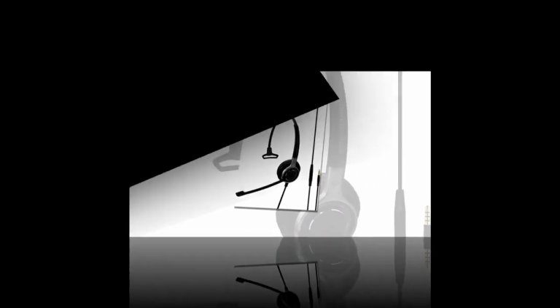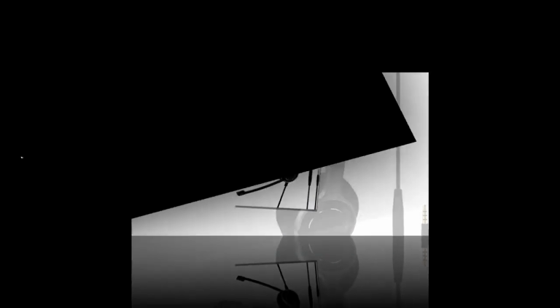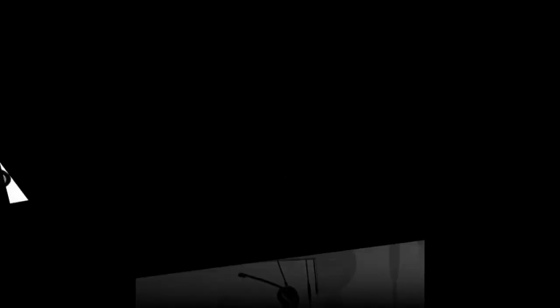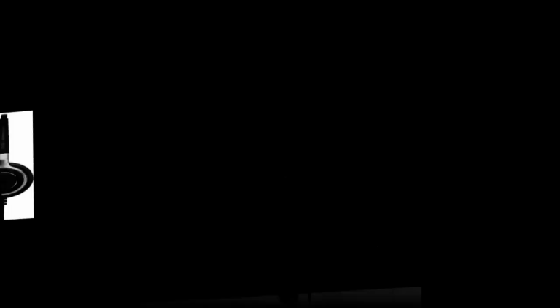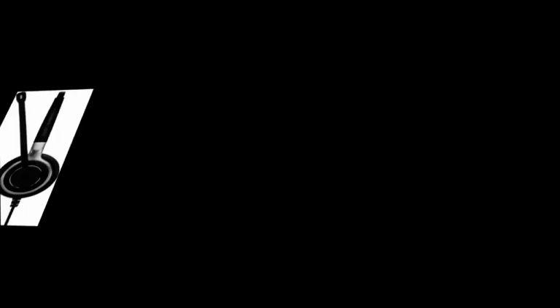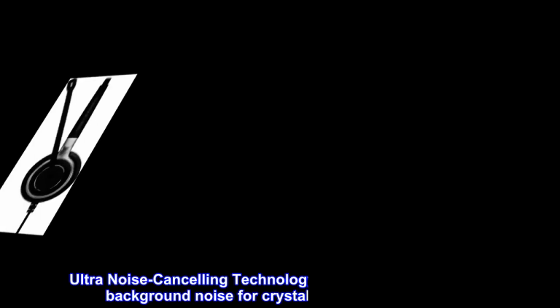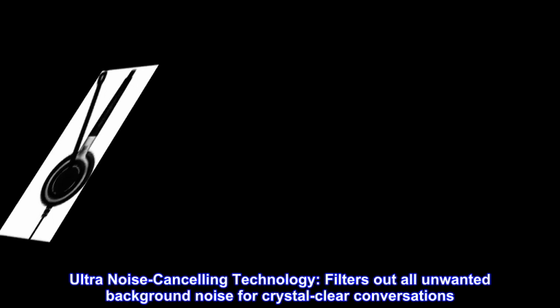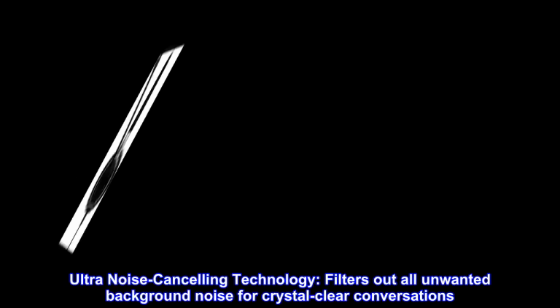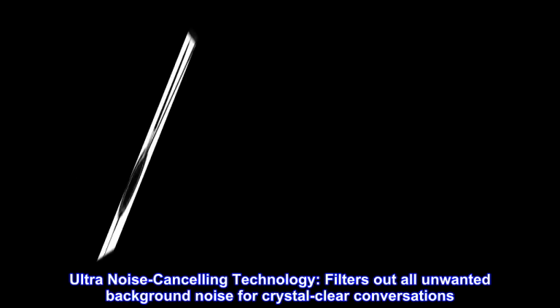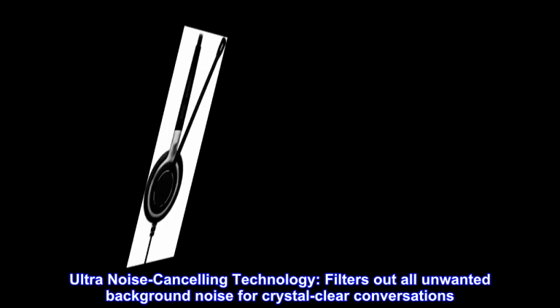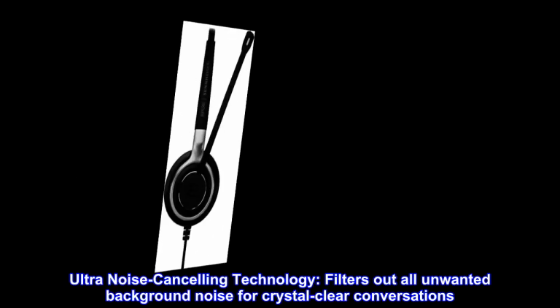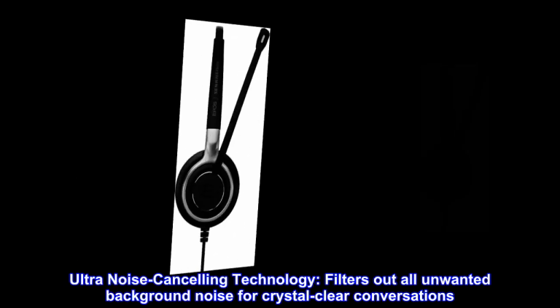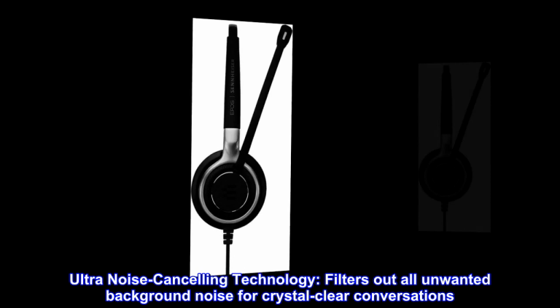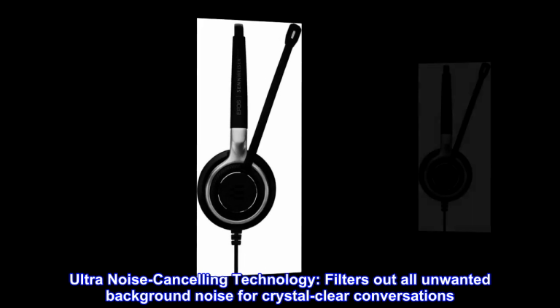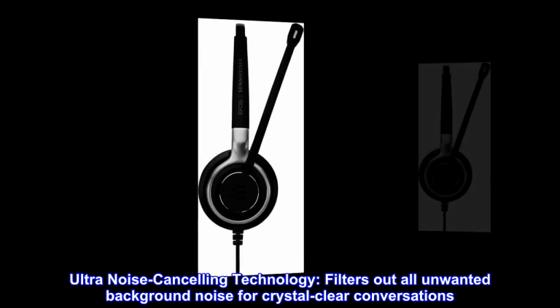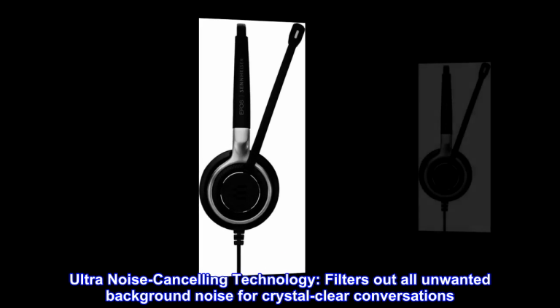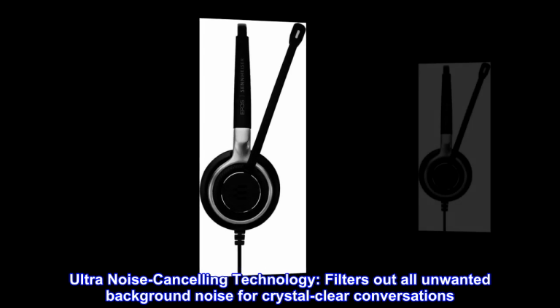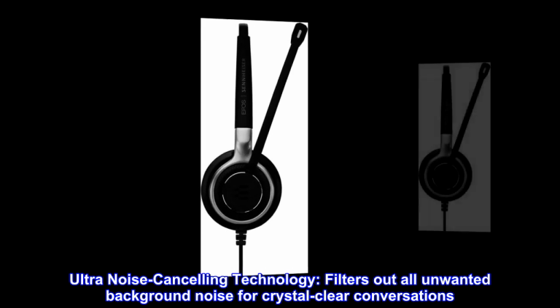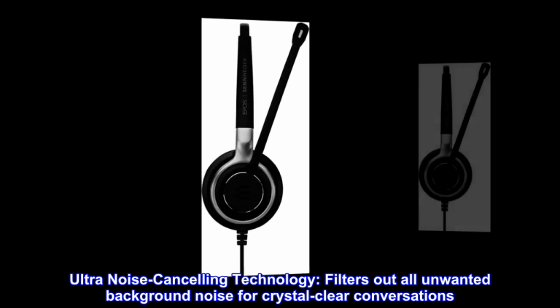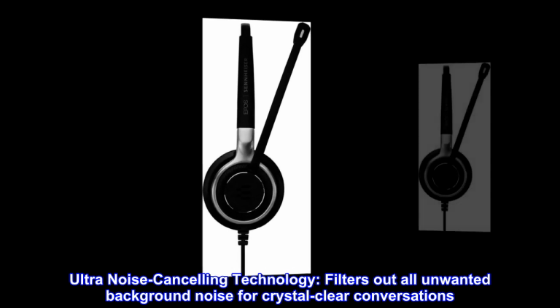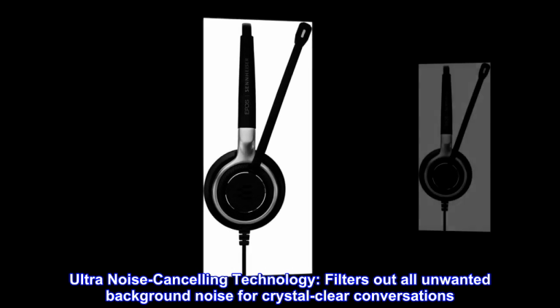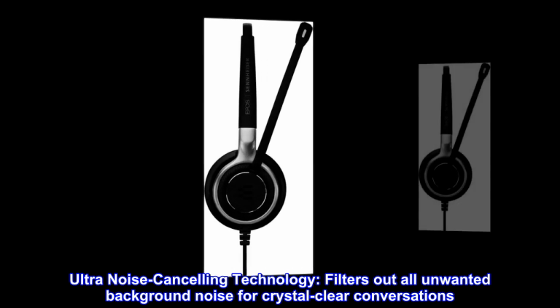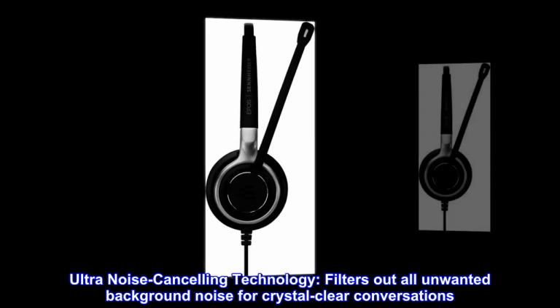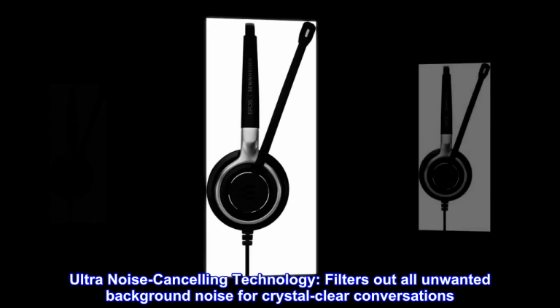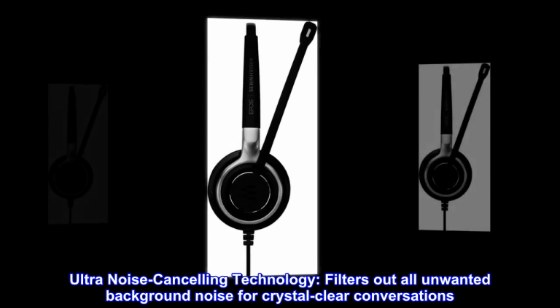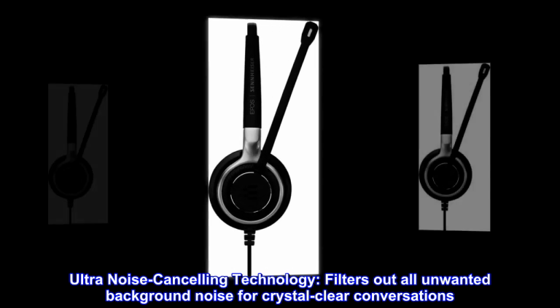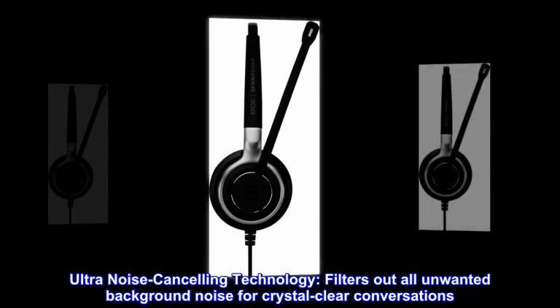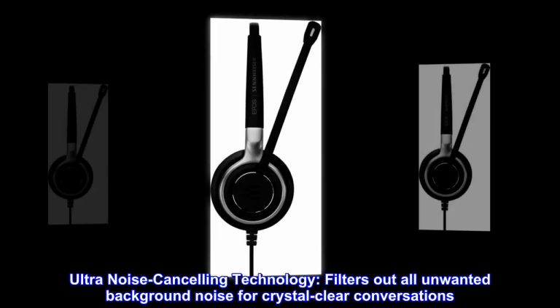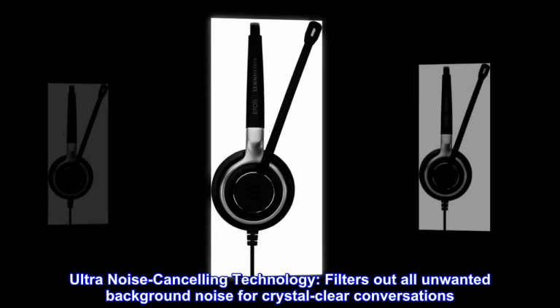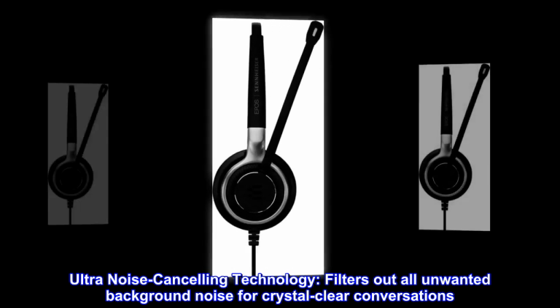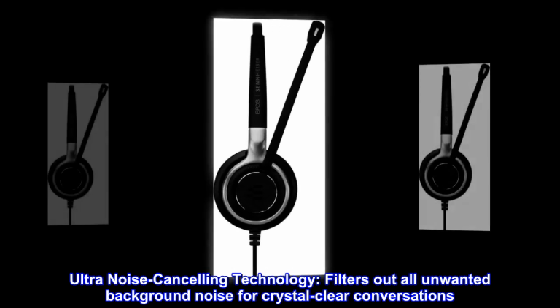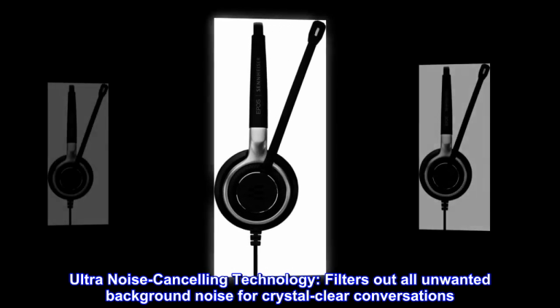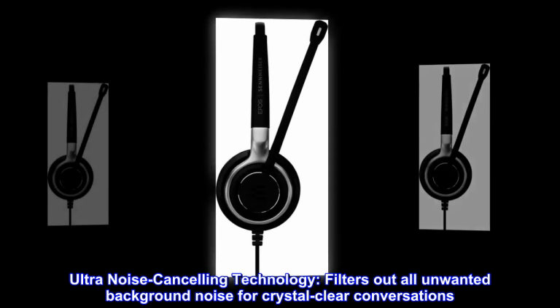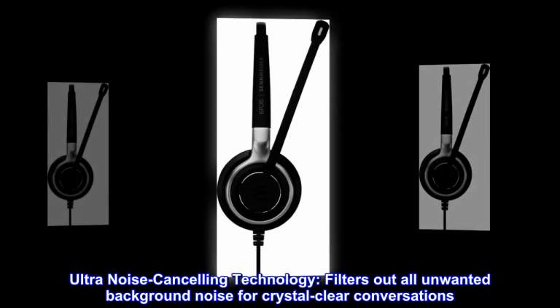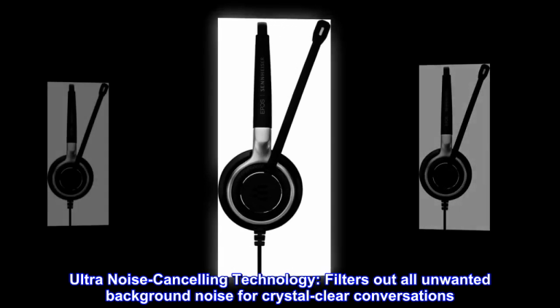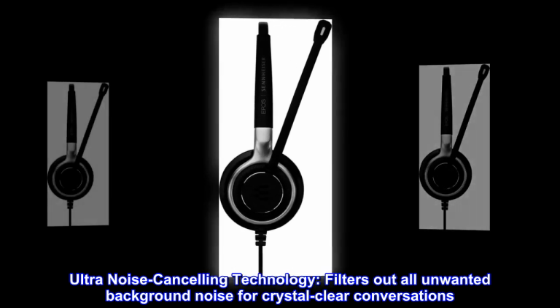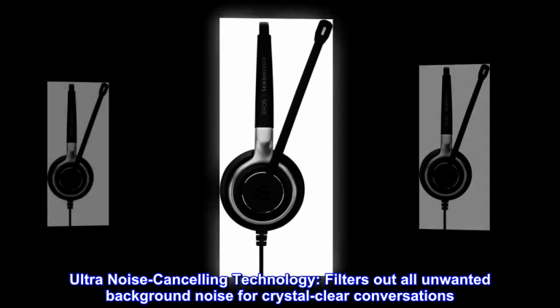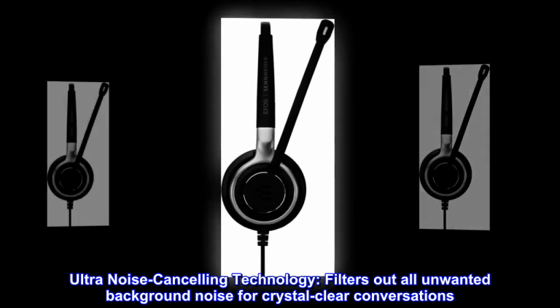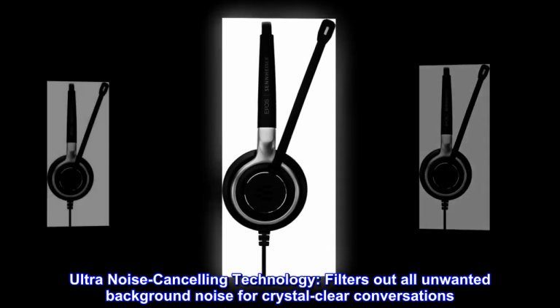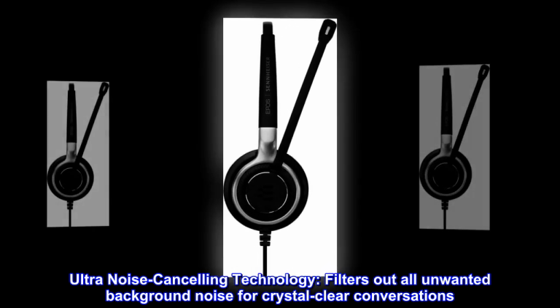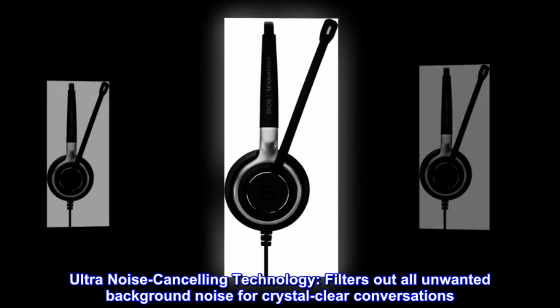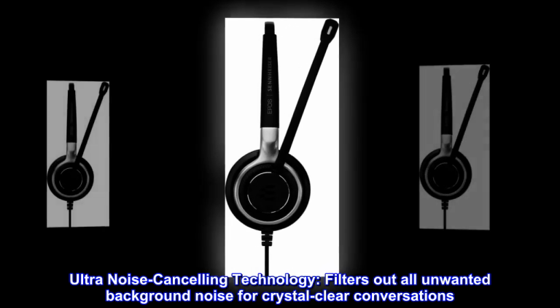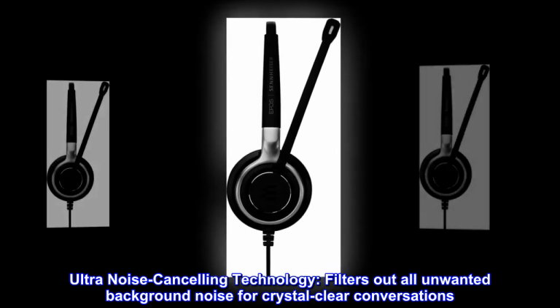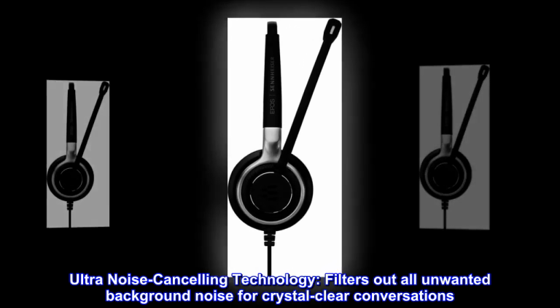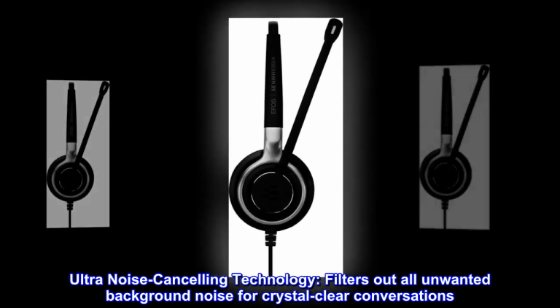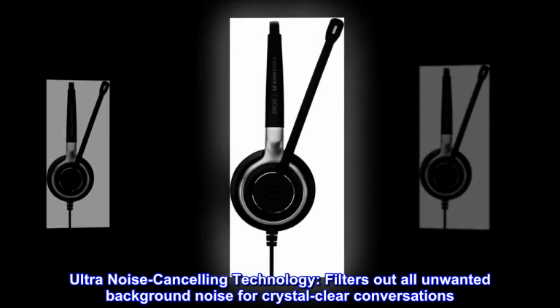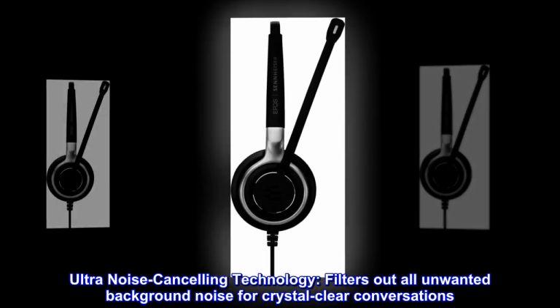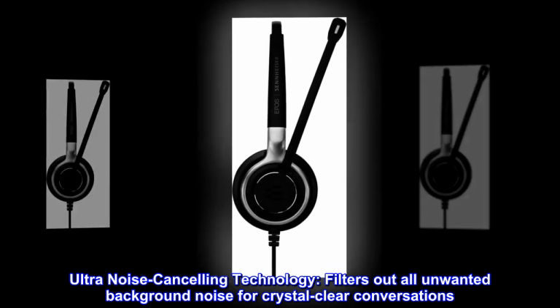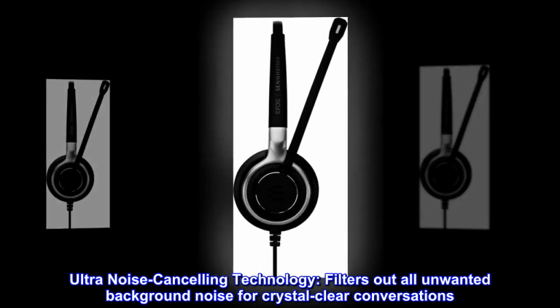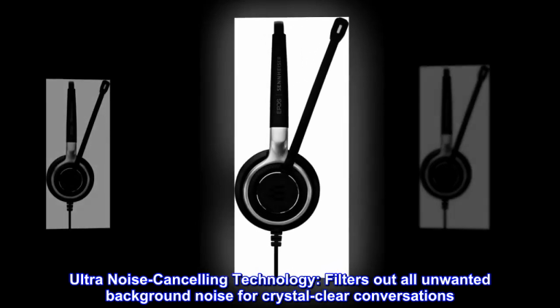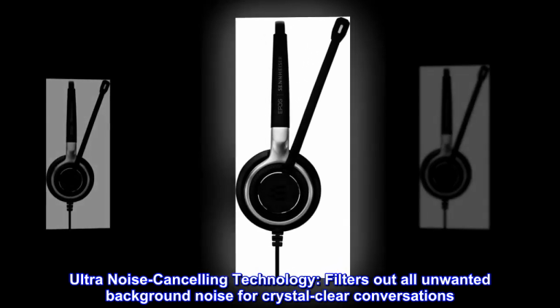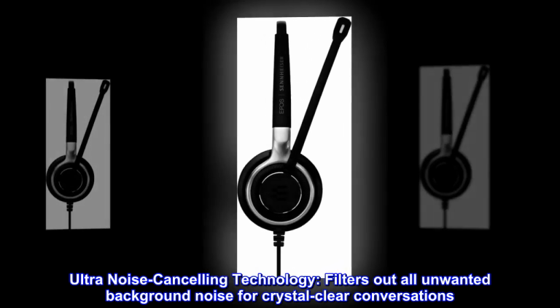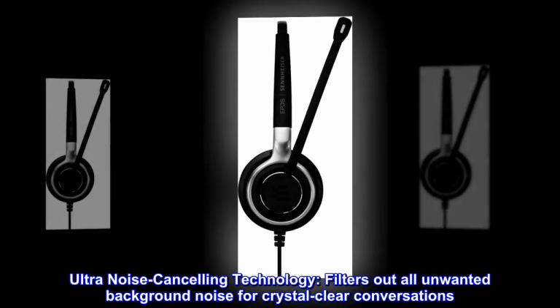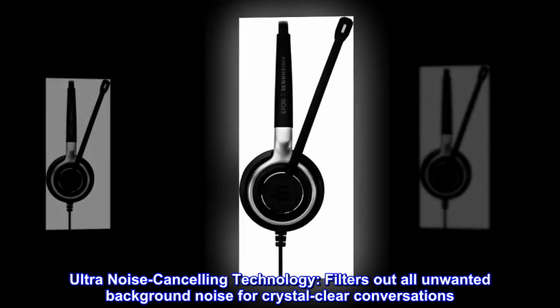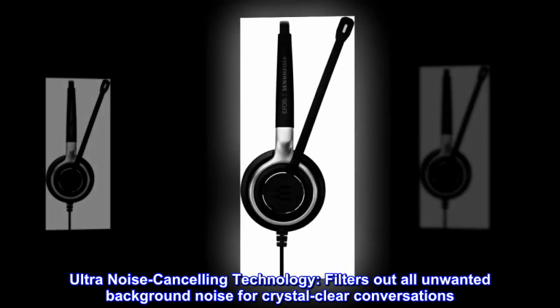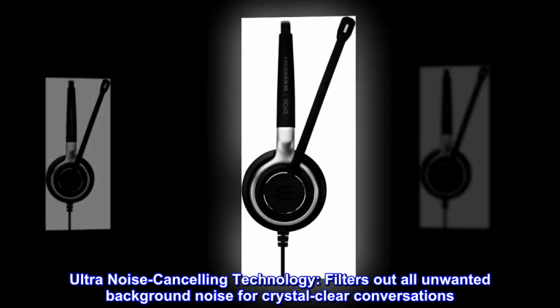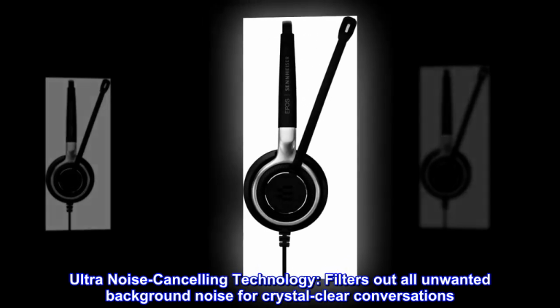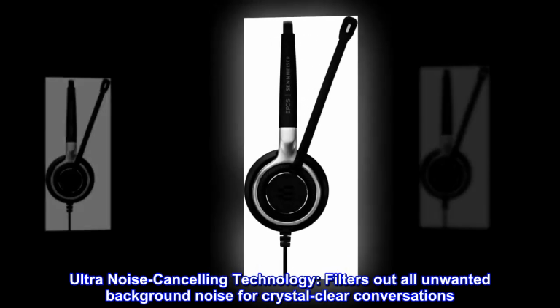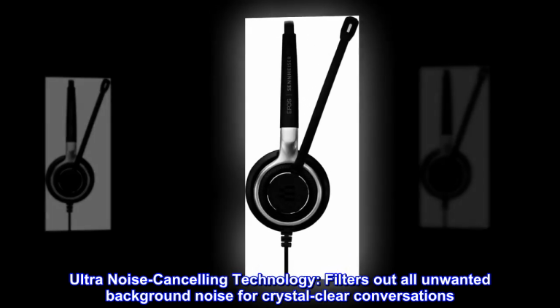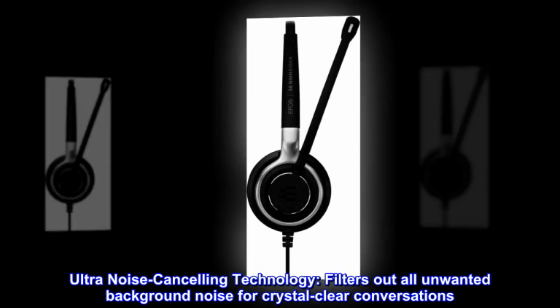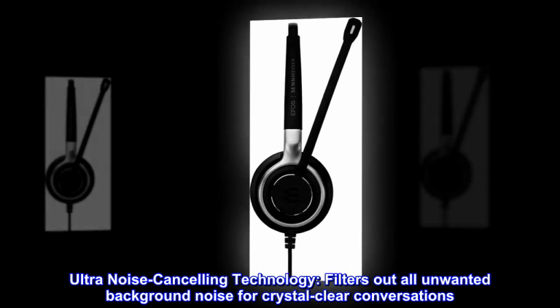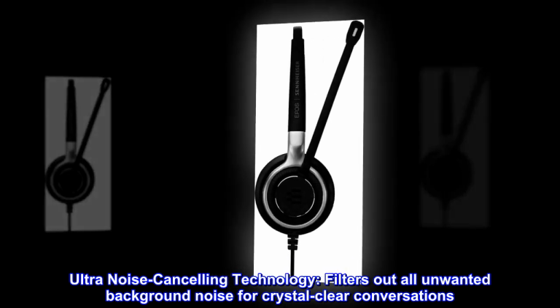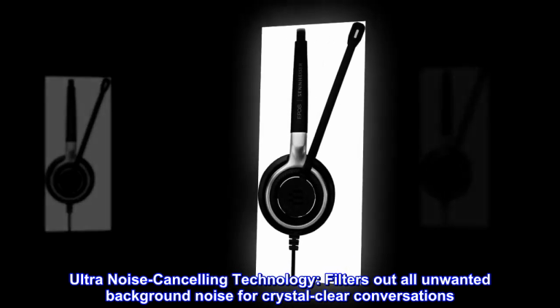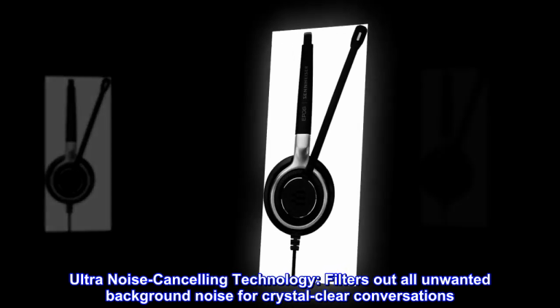Ultra noise cancelling technology. Filters out all unwanted background noise for crystal clear conversations.